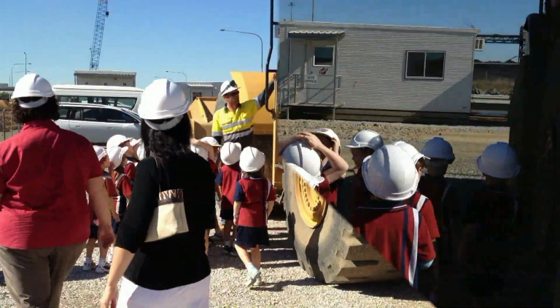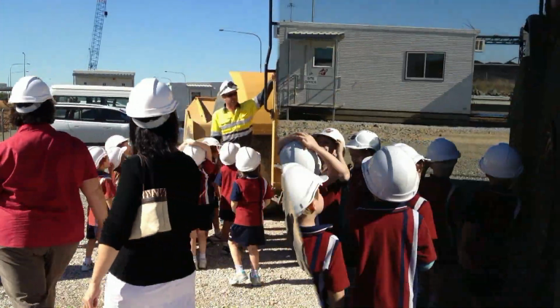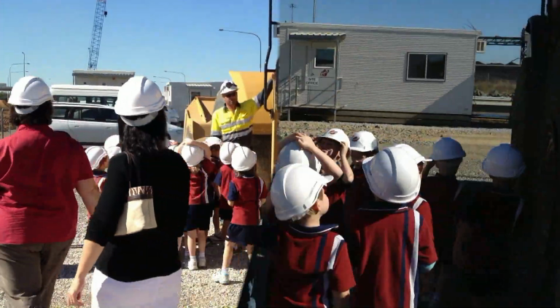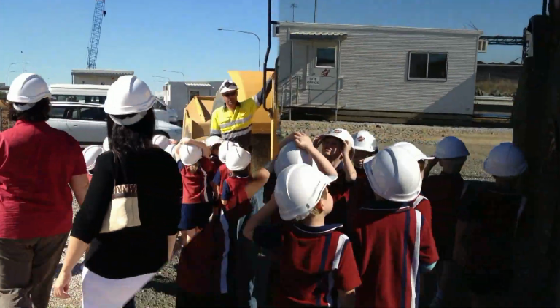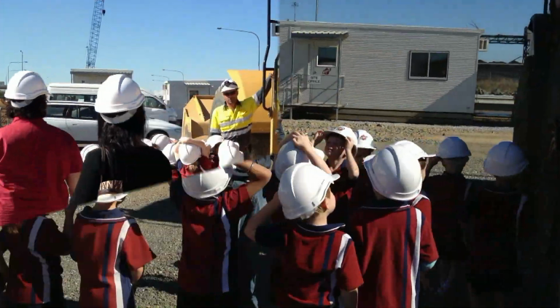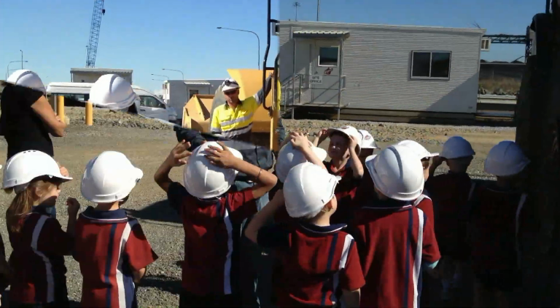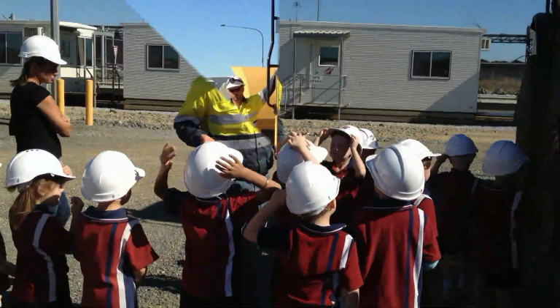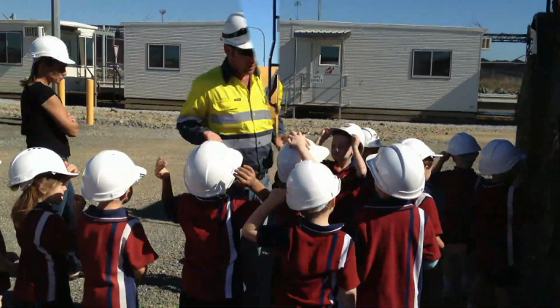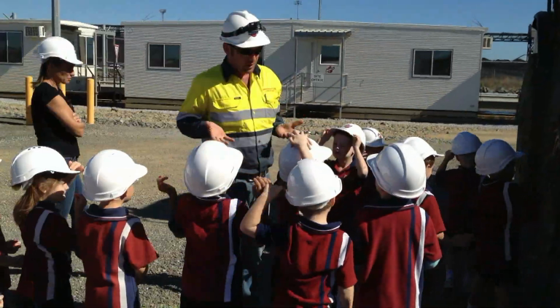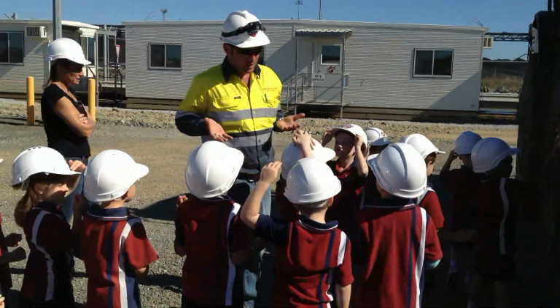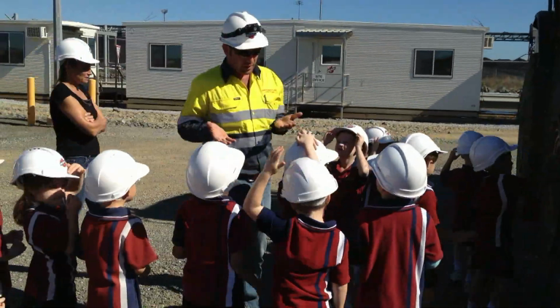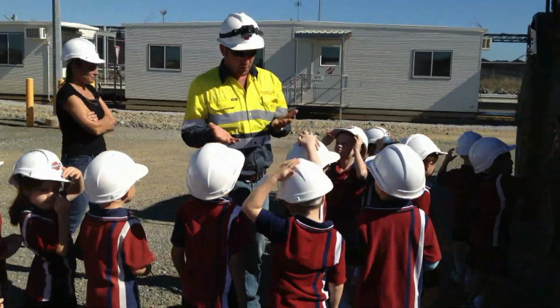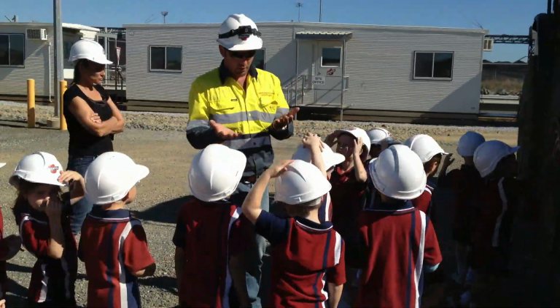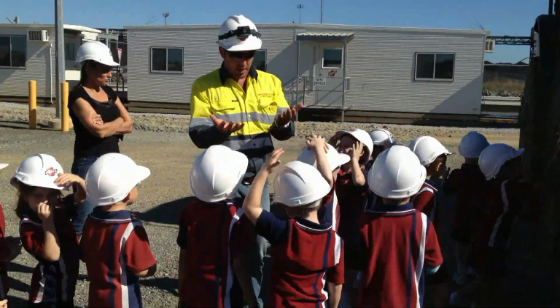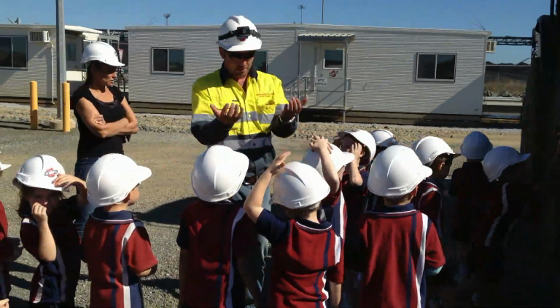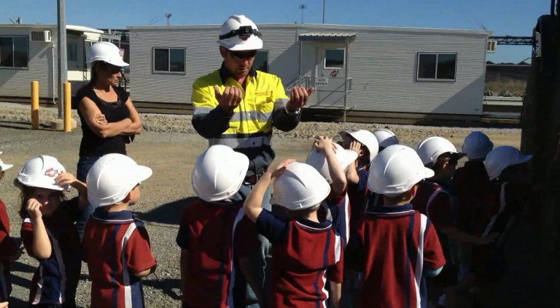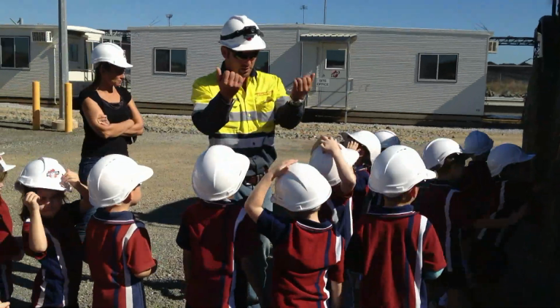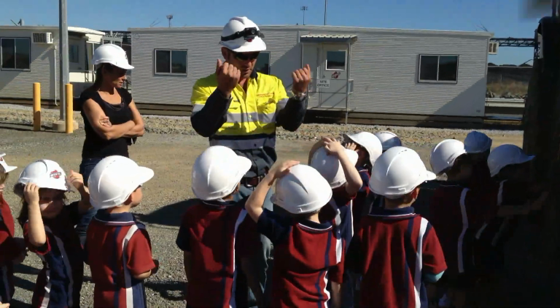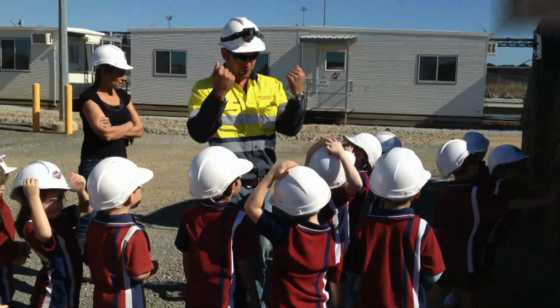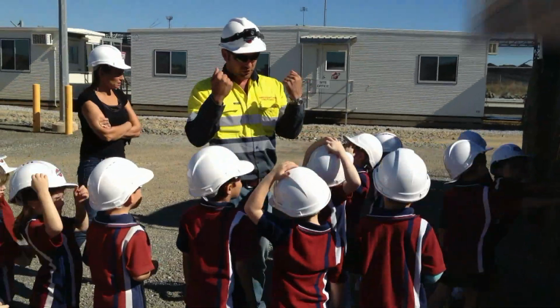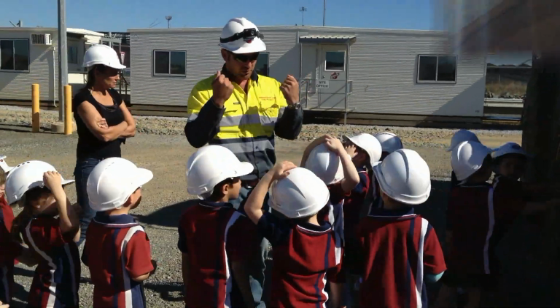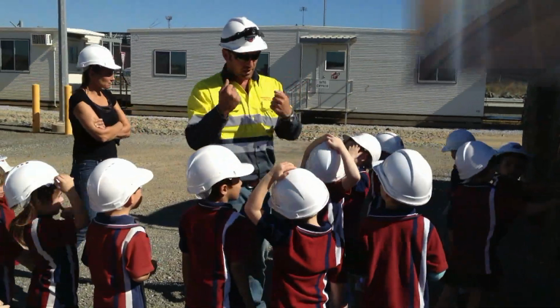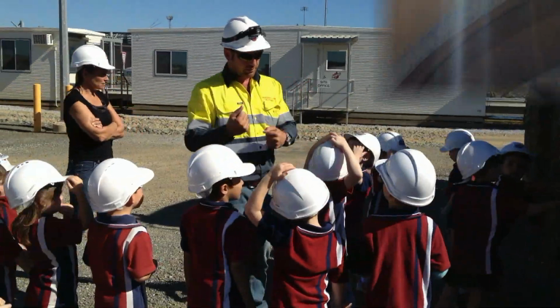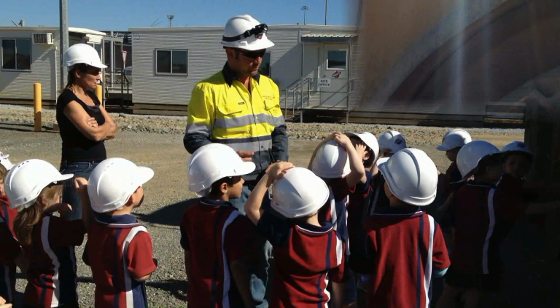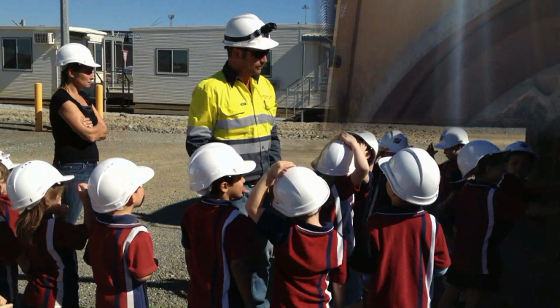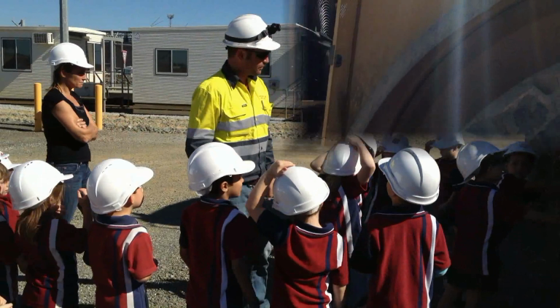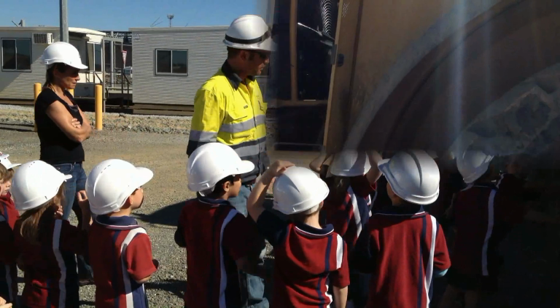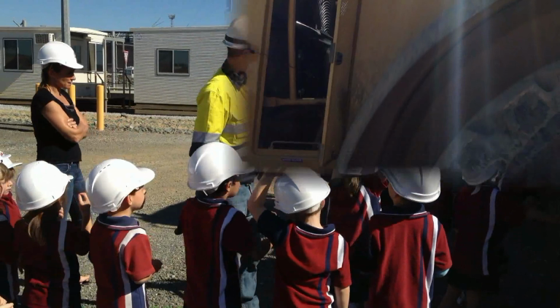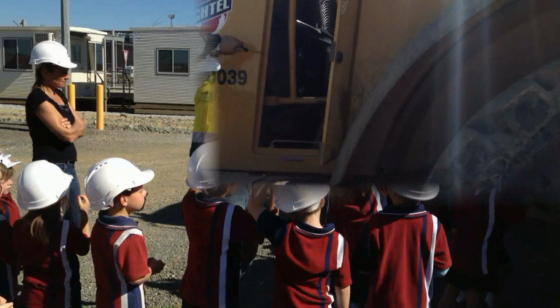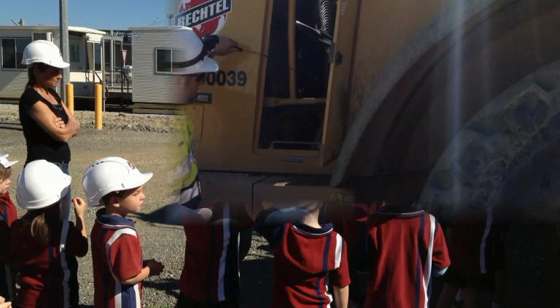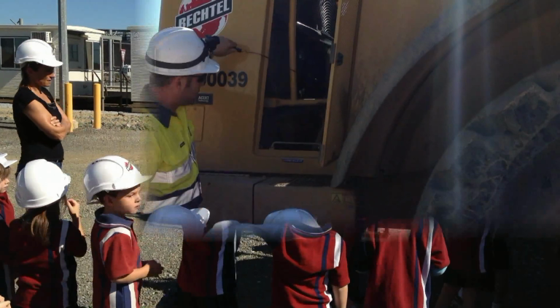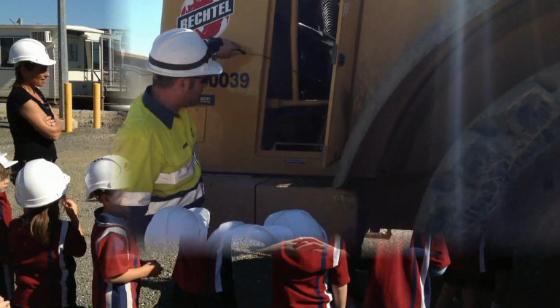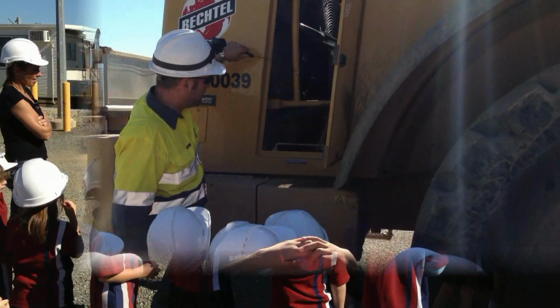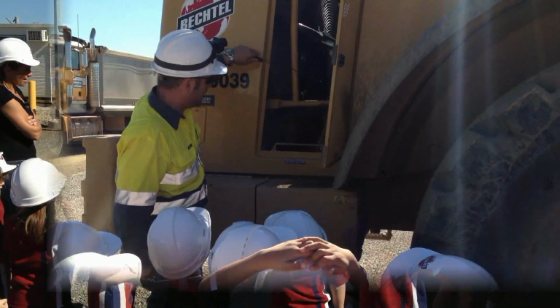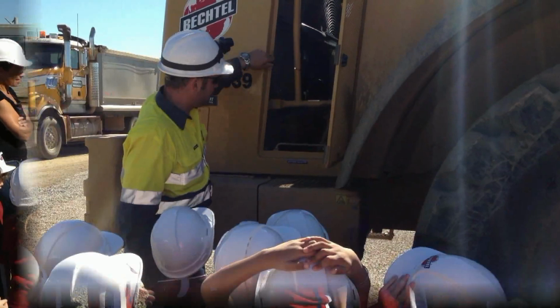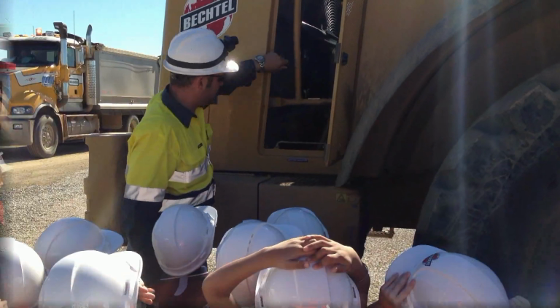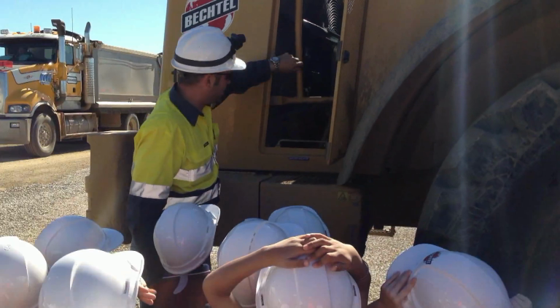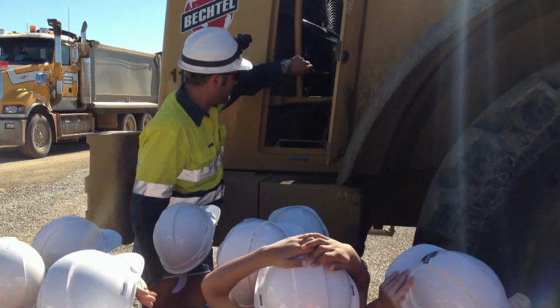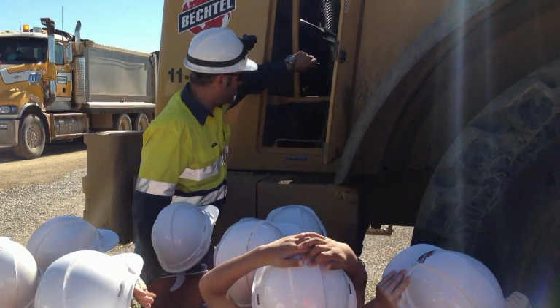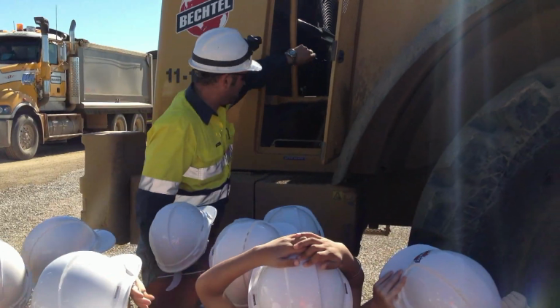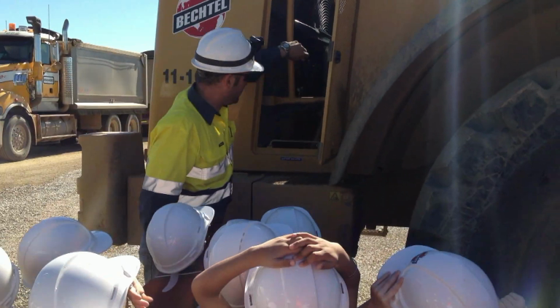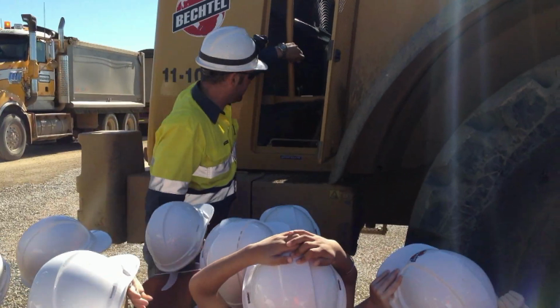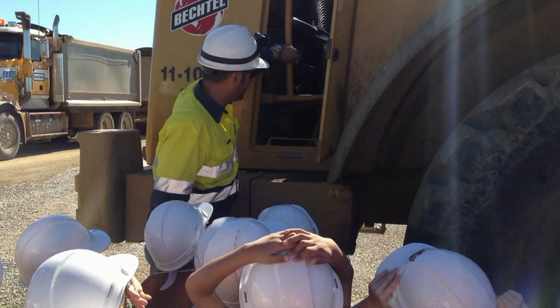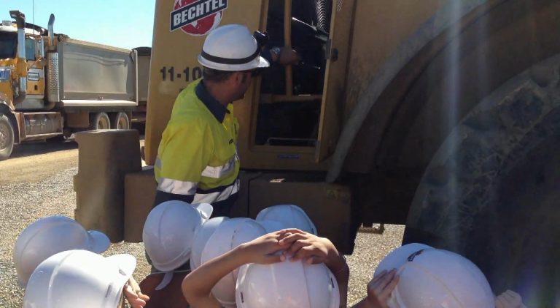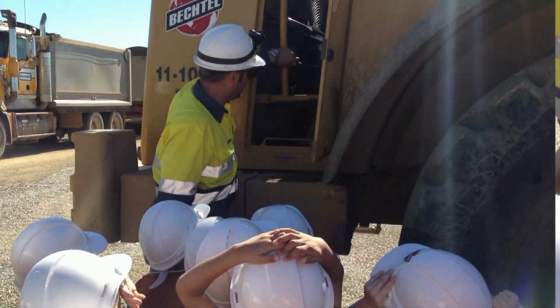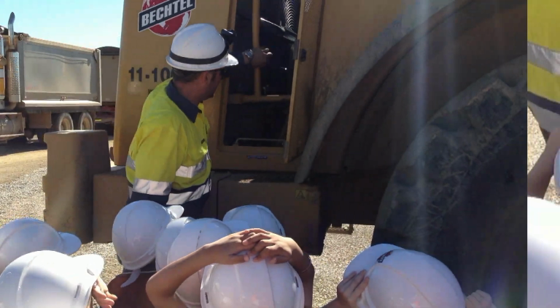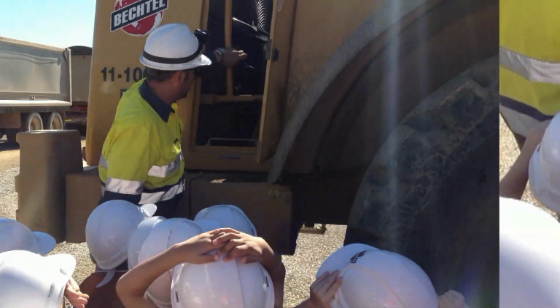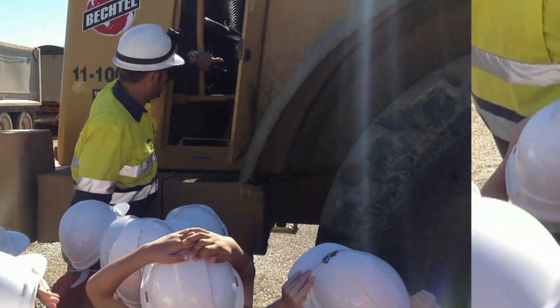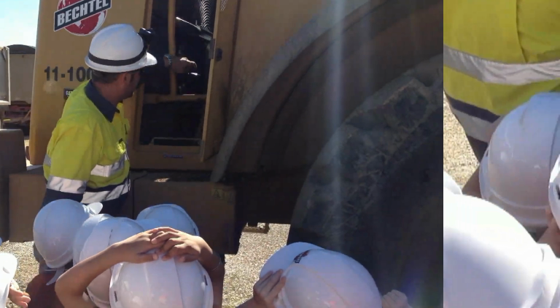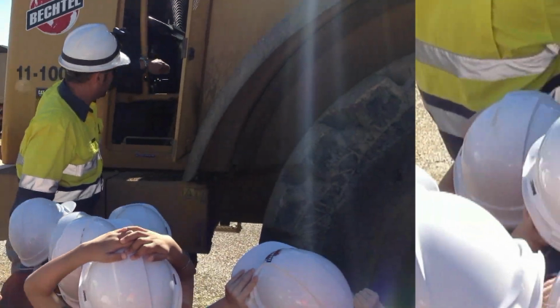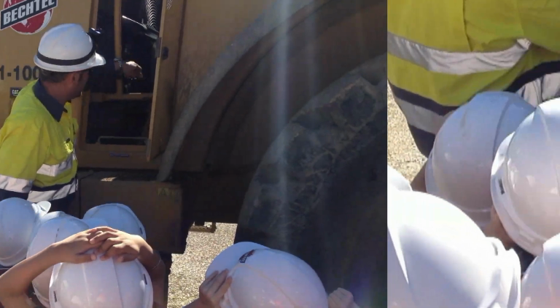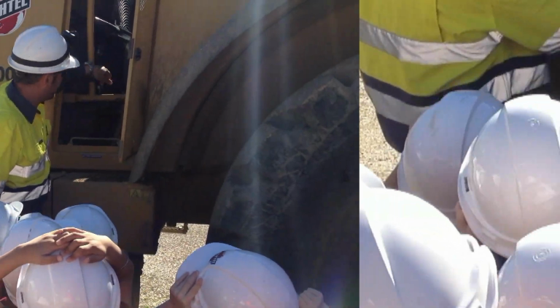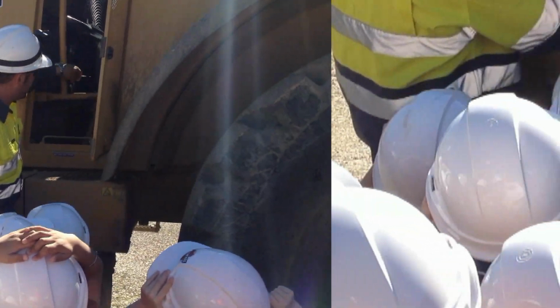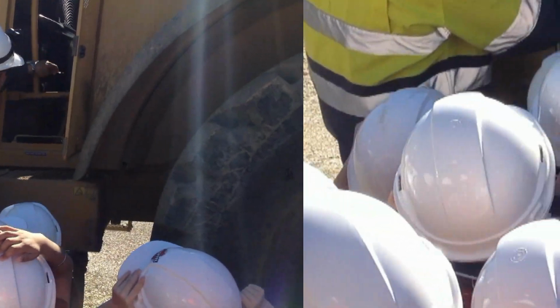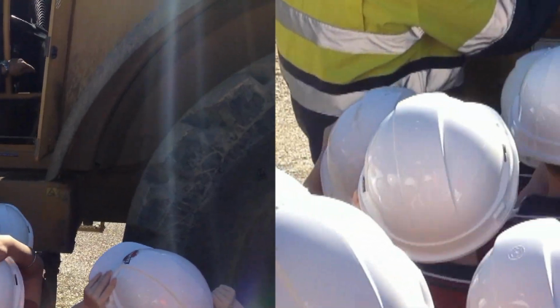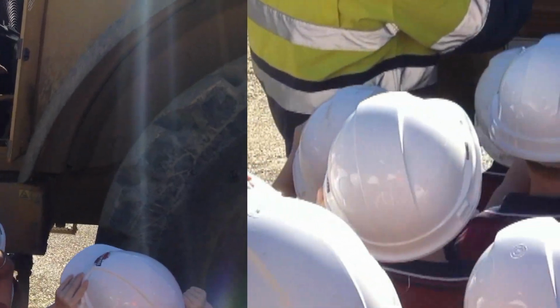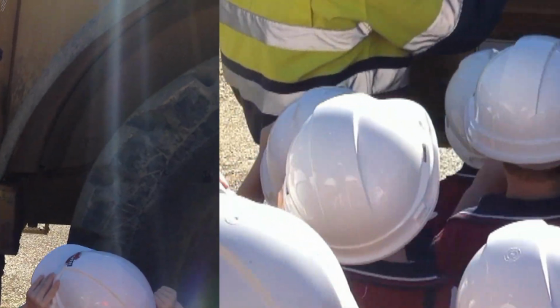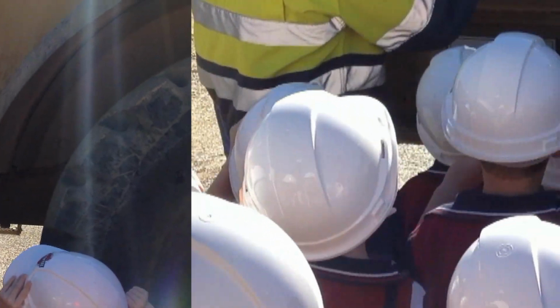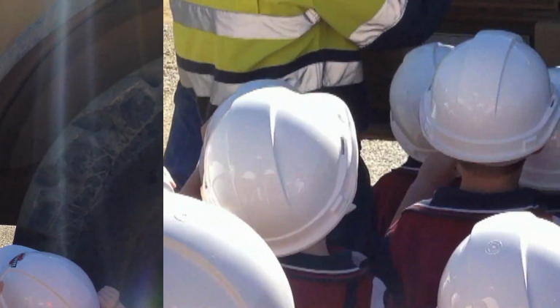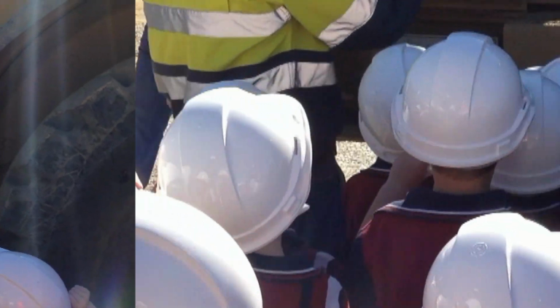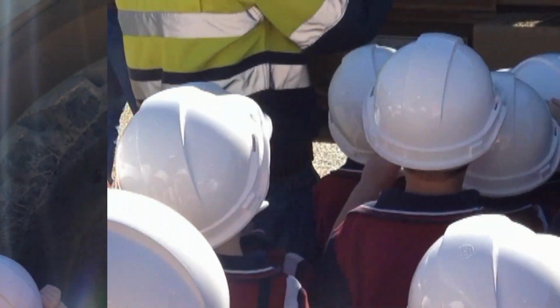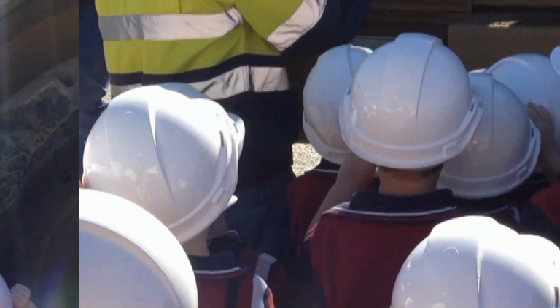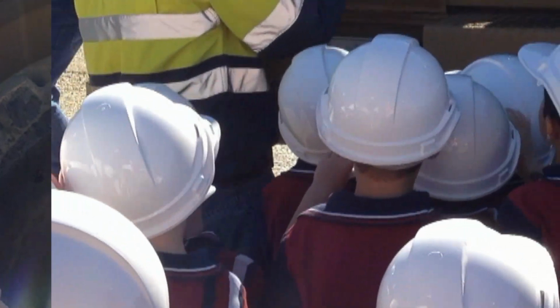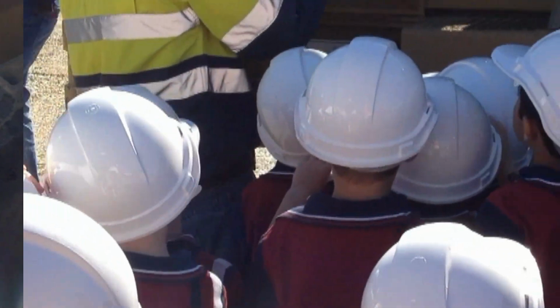As part of the tour, the students also had the opportunity to try on a hard hat and get a close-up view of an excavator.